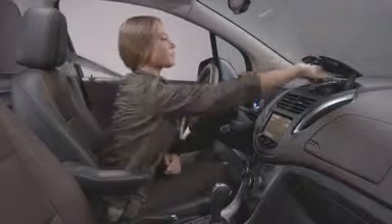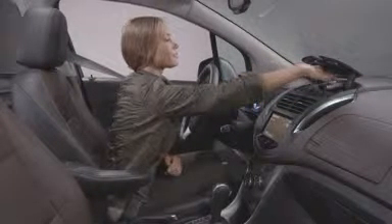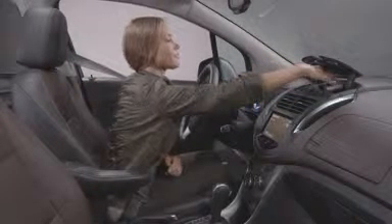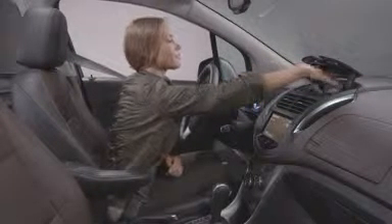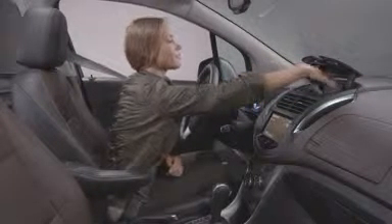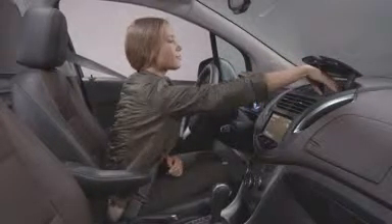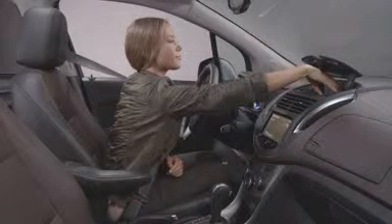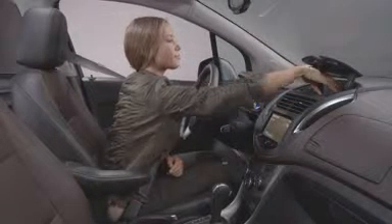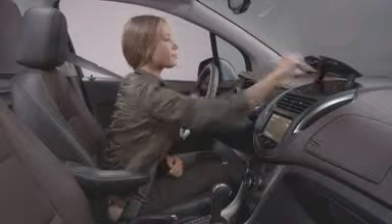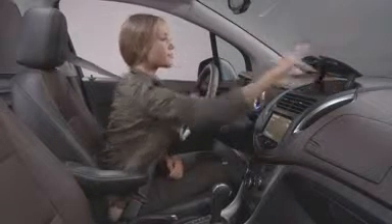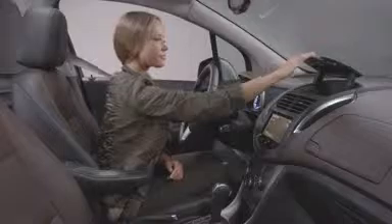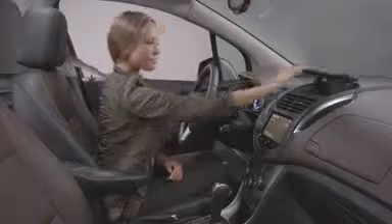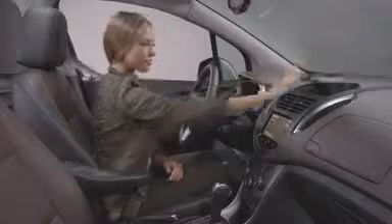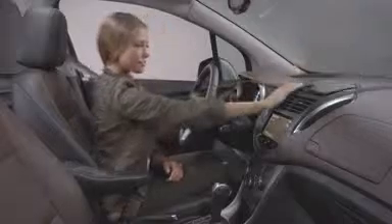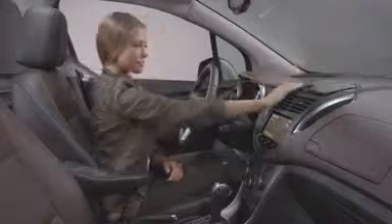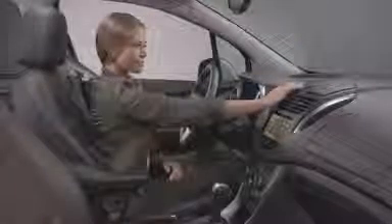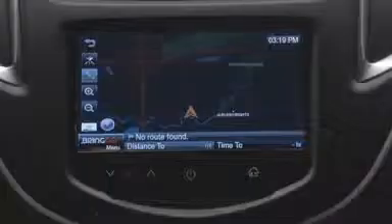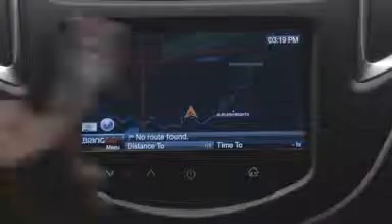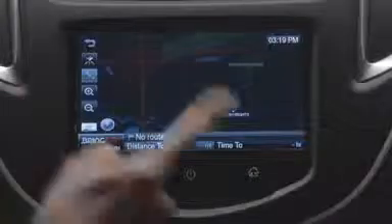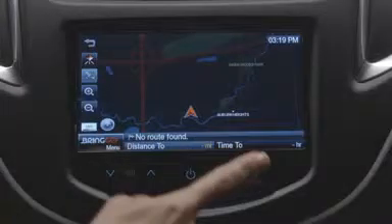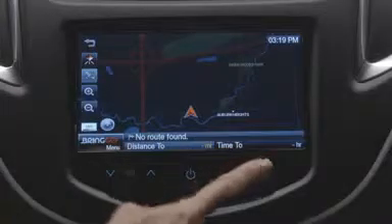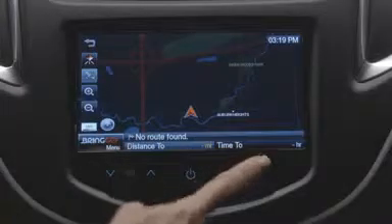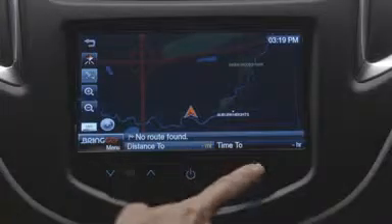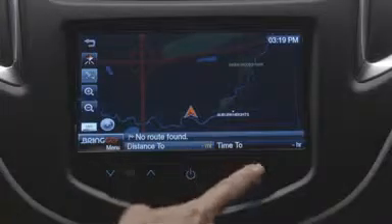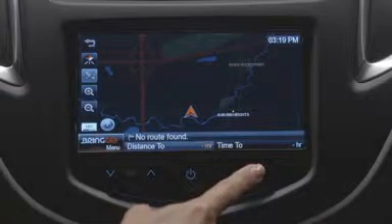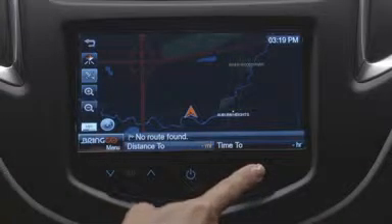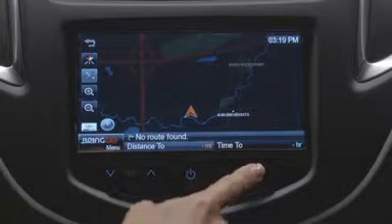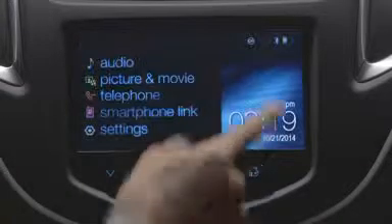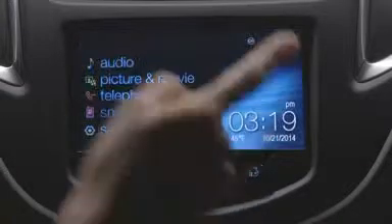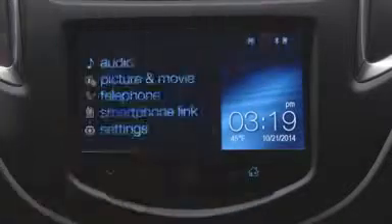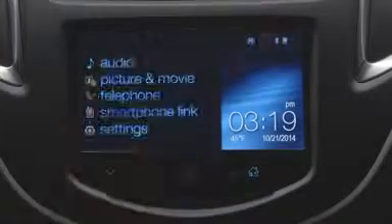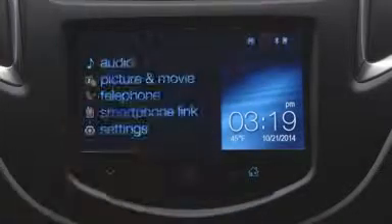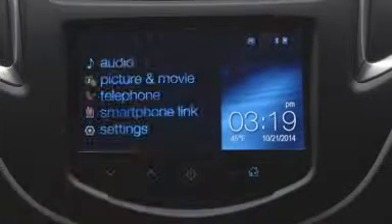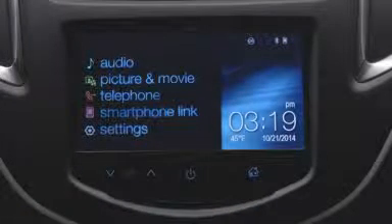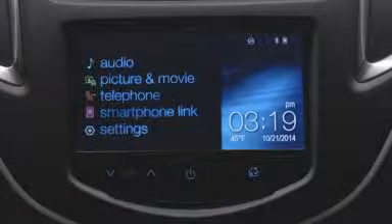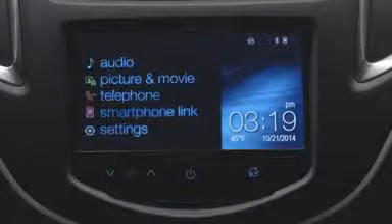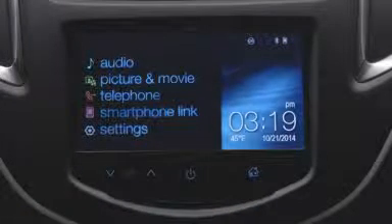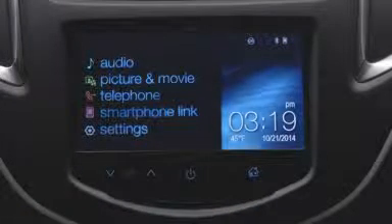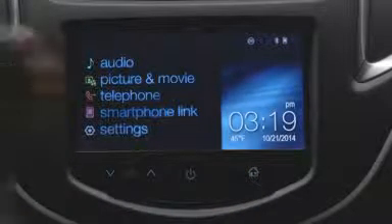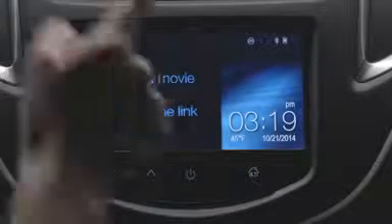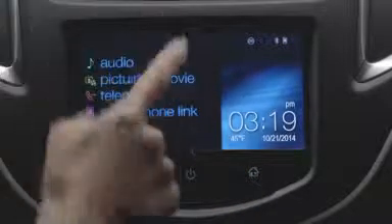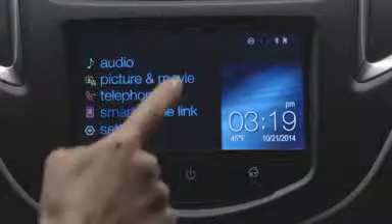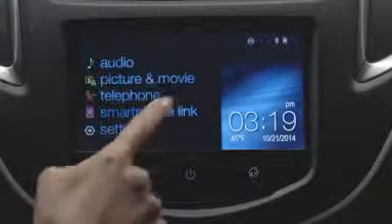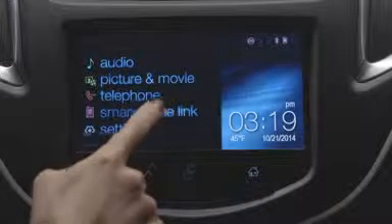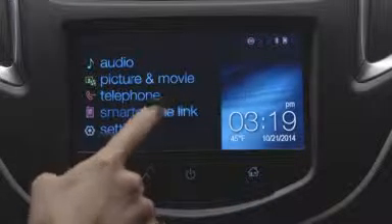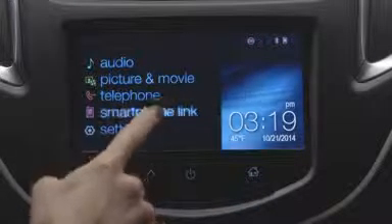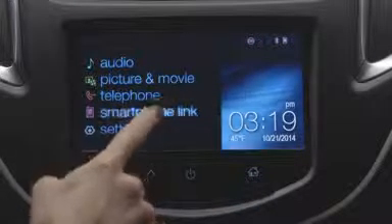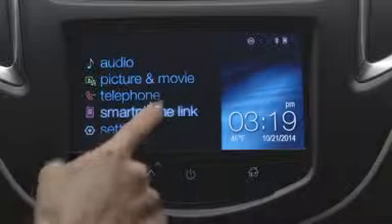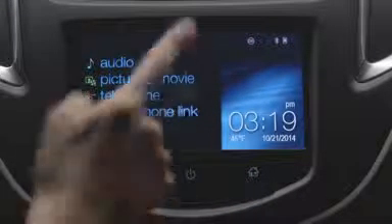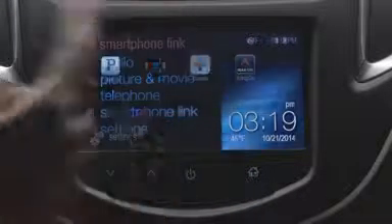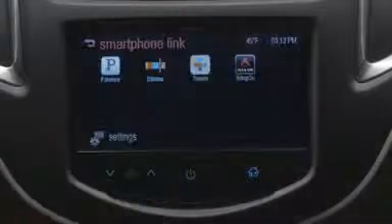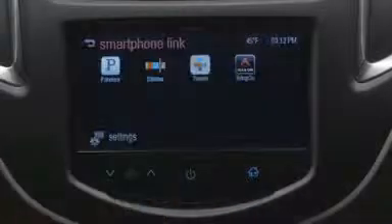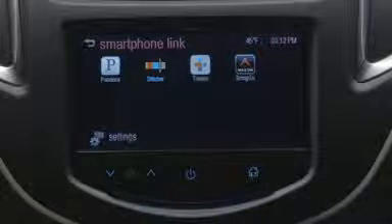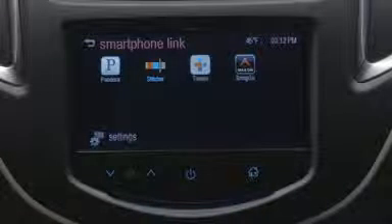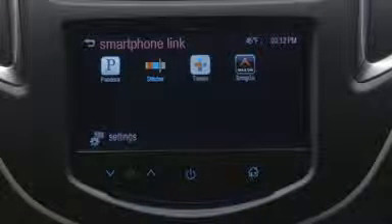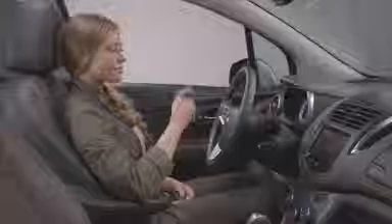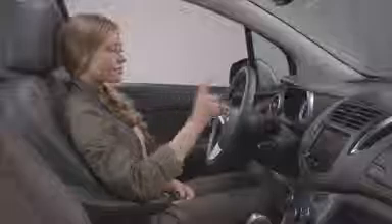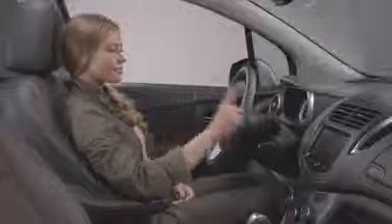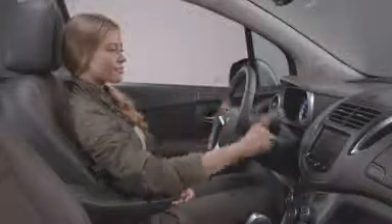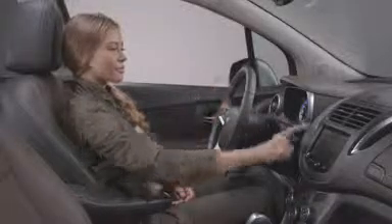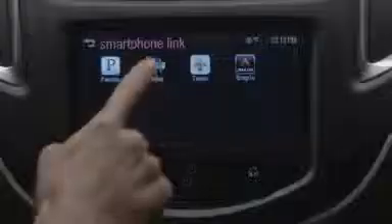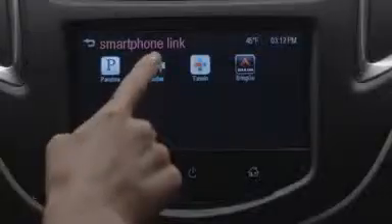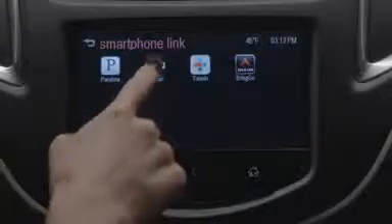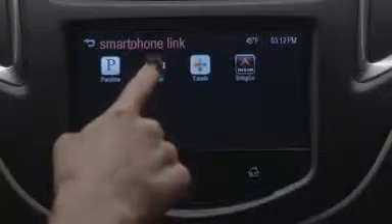To access any of the four apps, press the Home button on the screen, press Smartphone Link, and press the app you want.